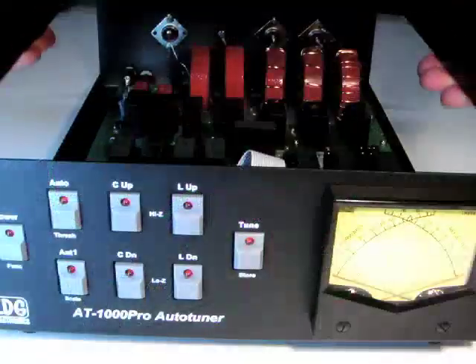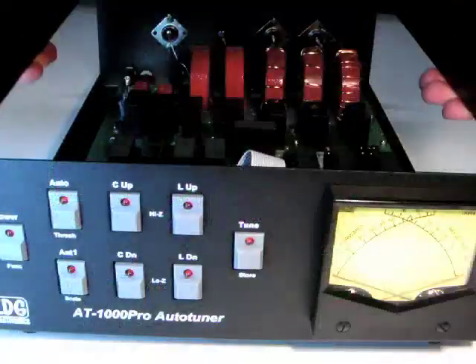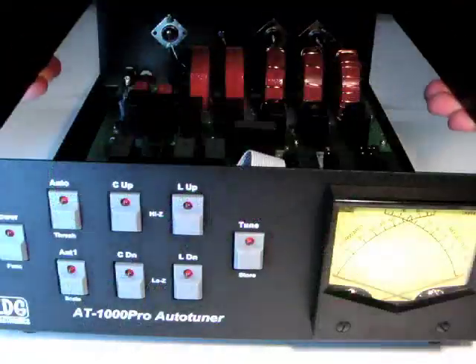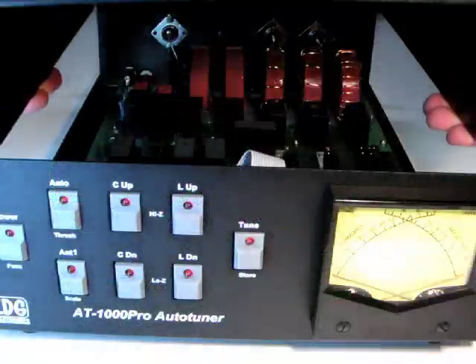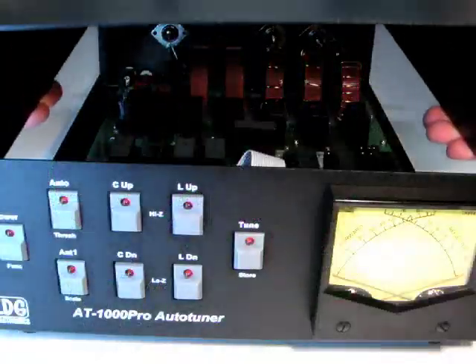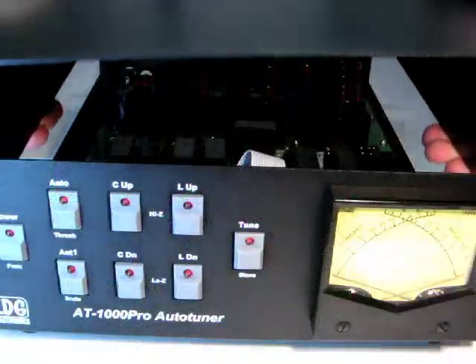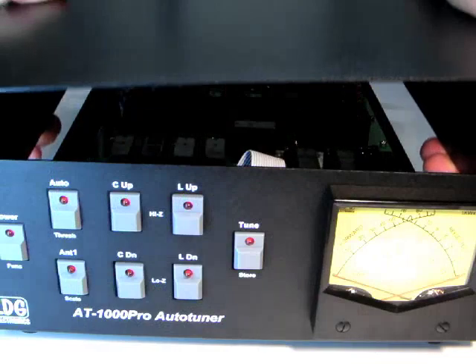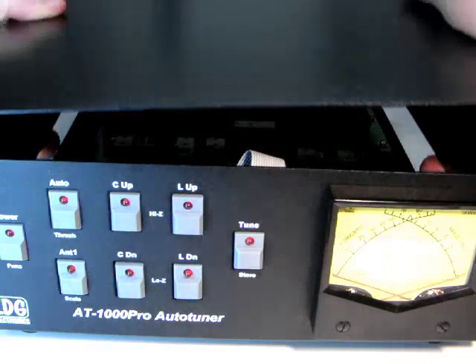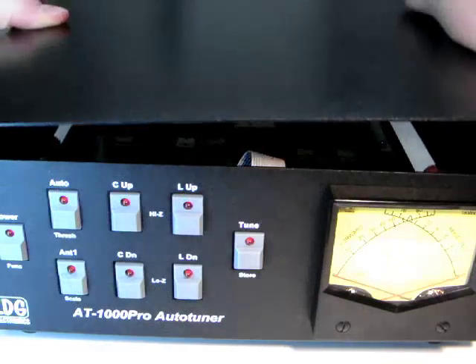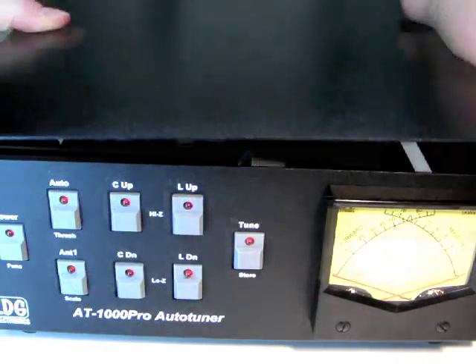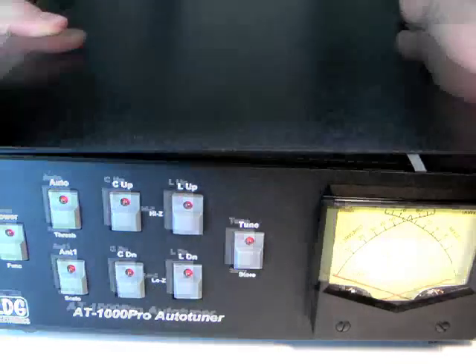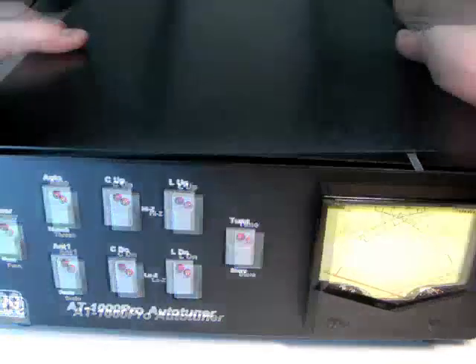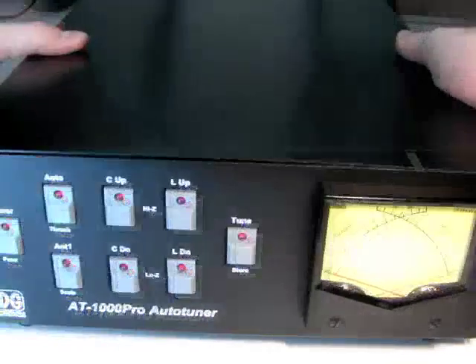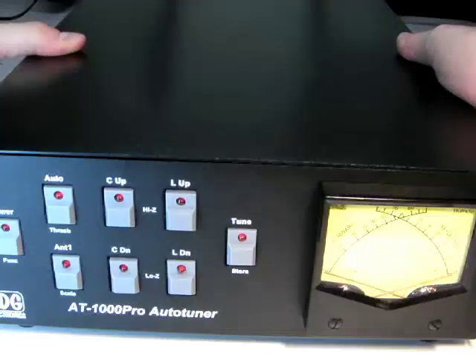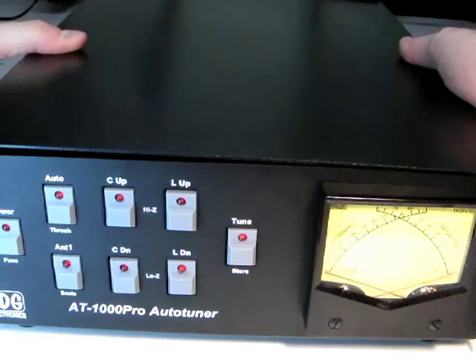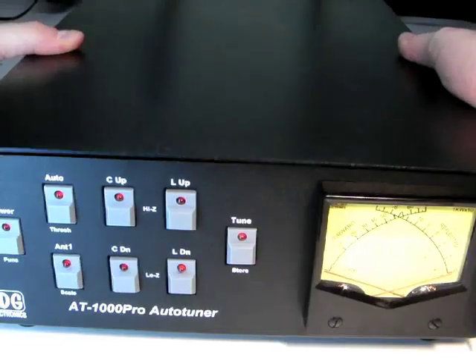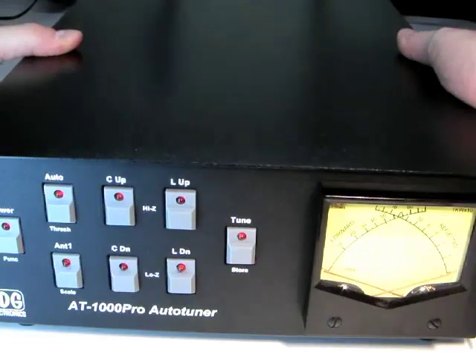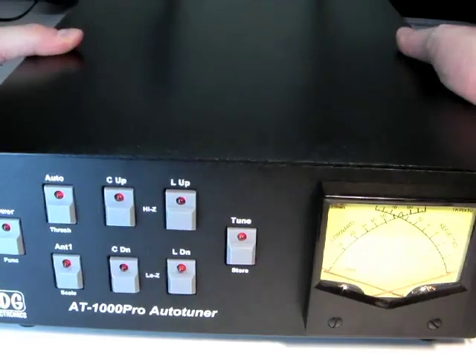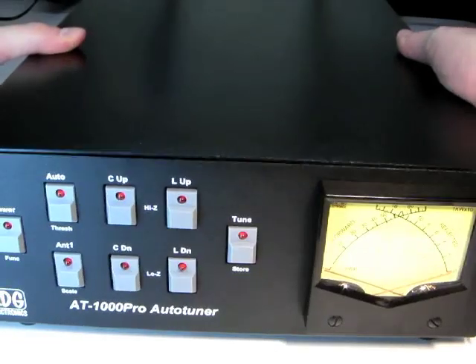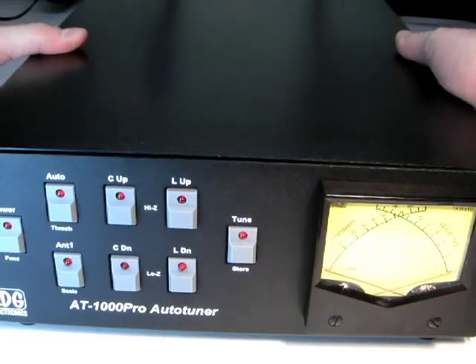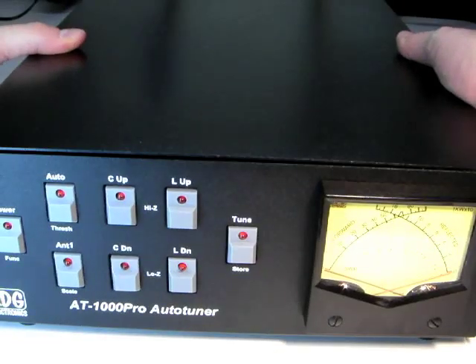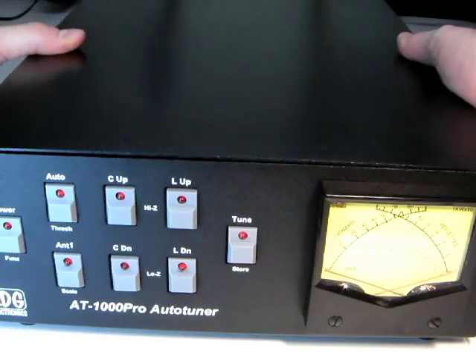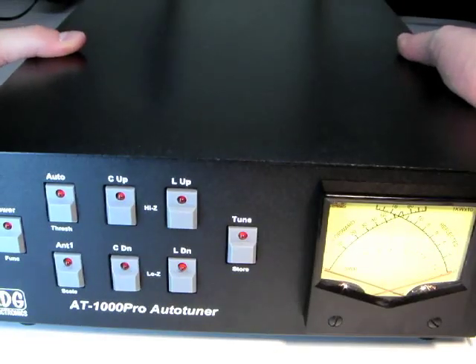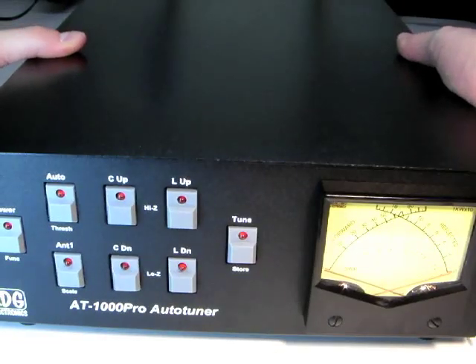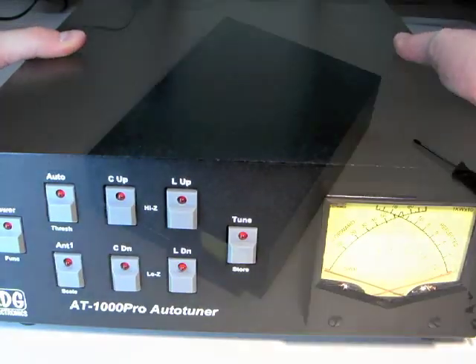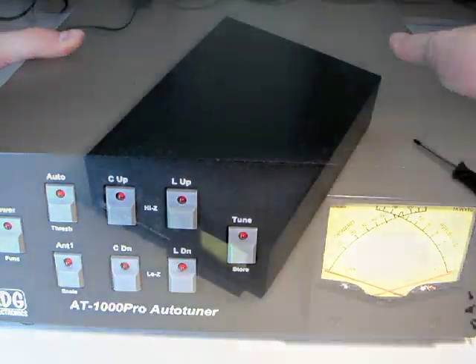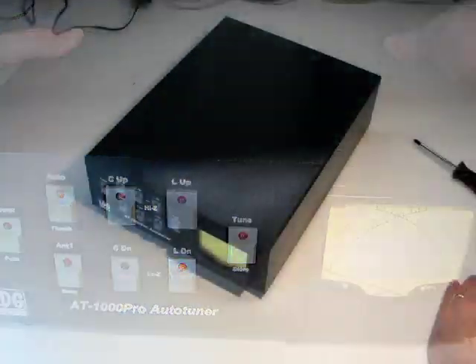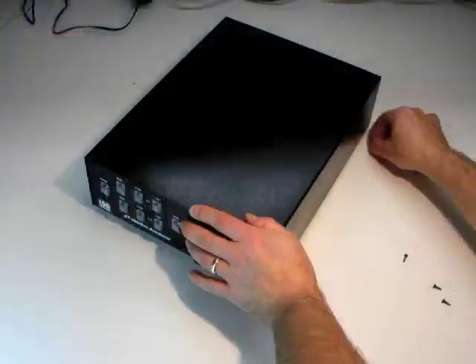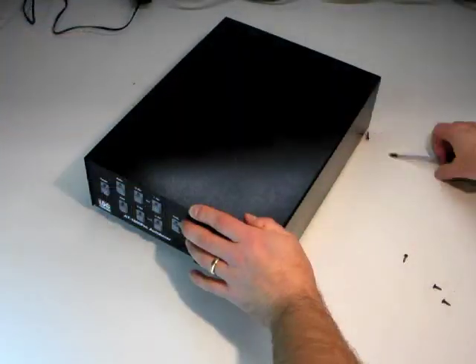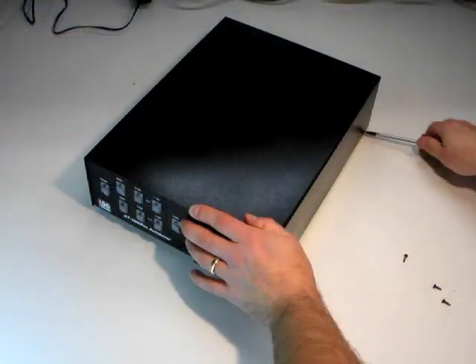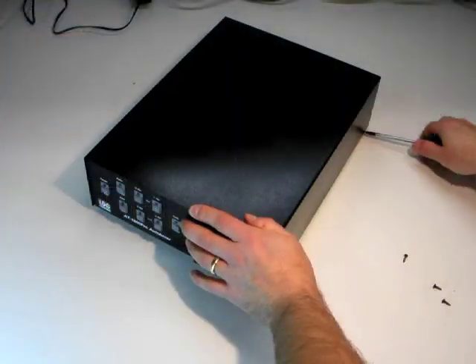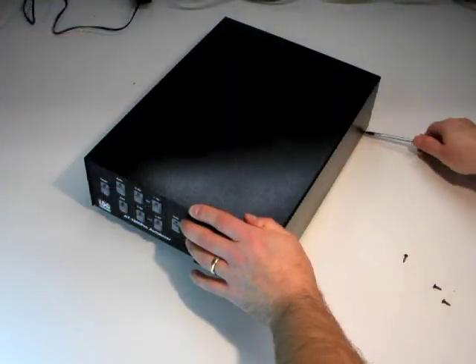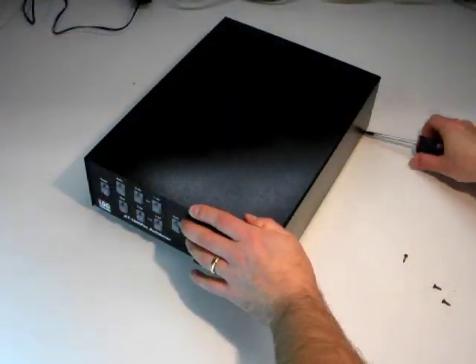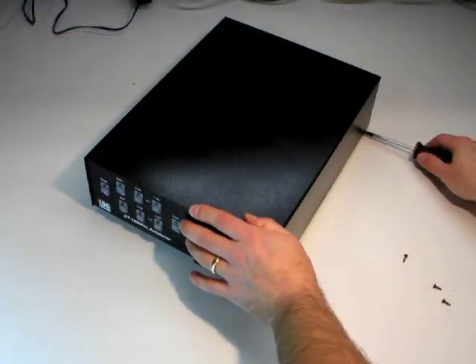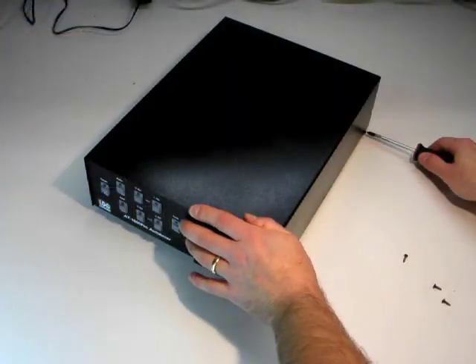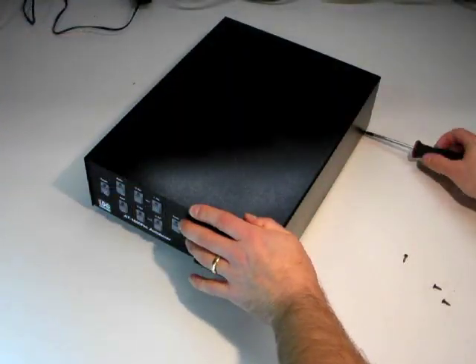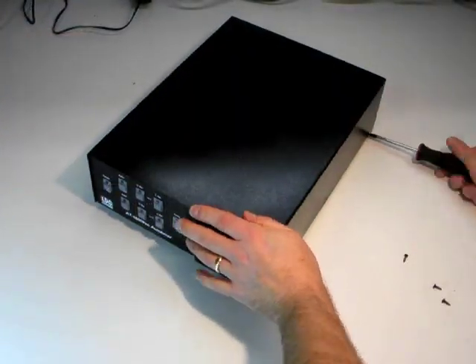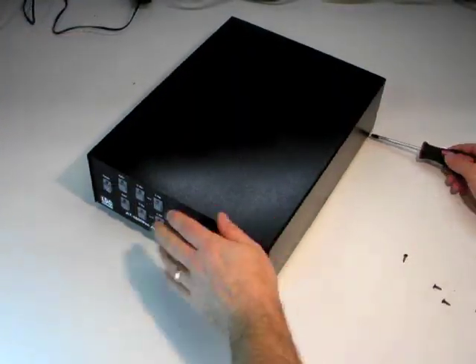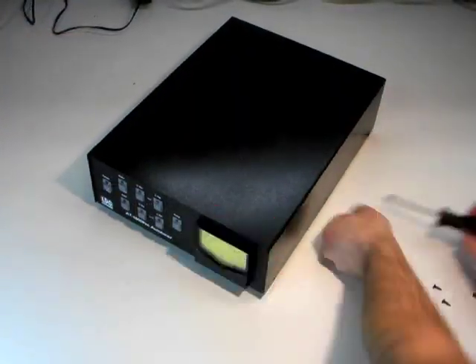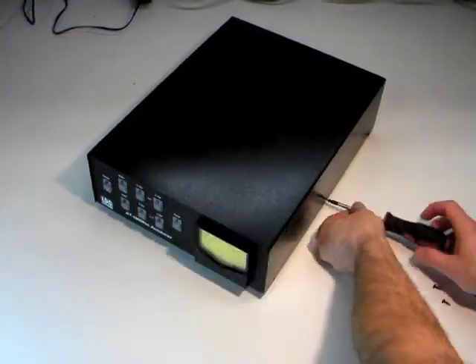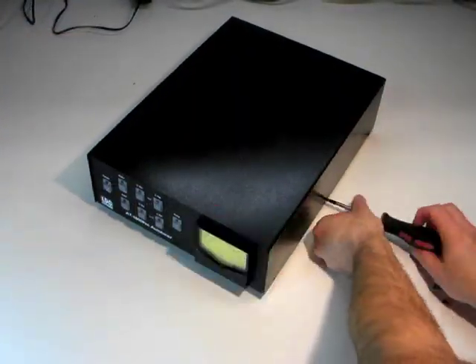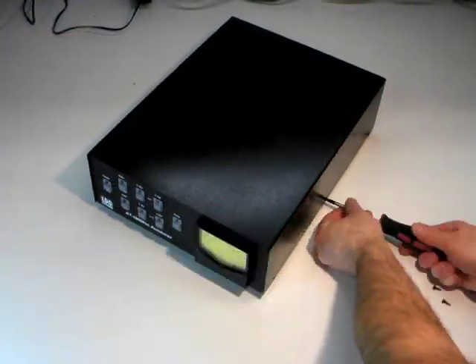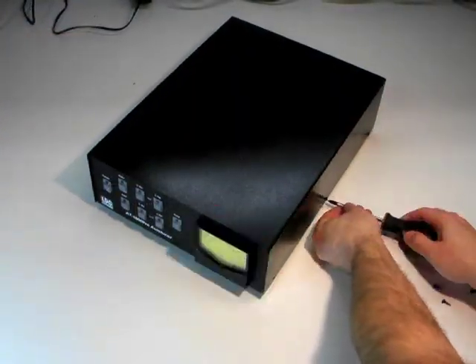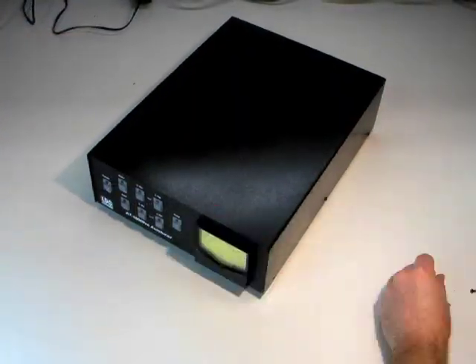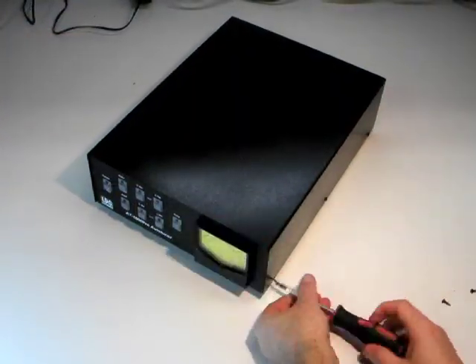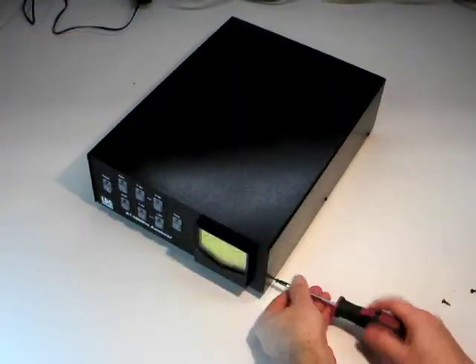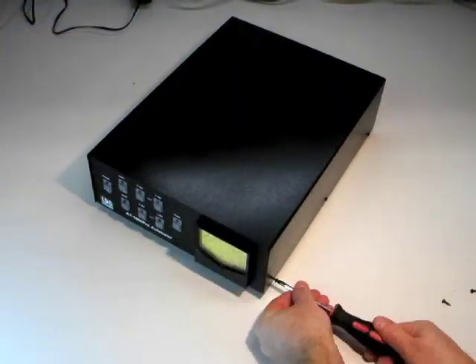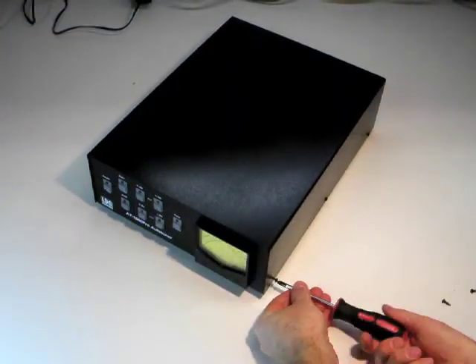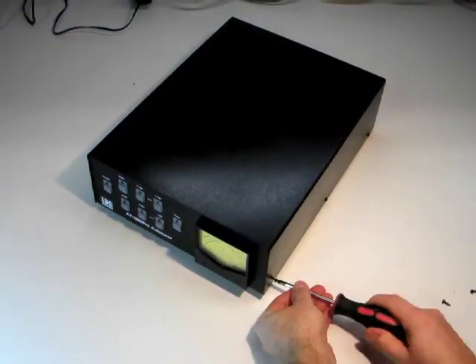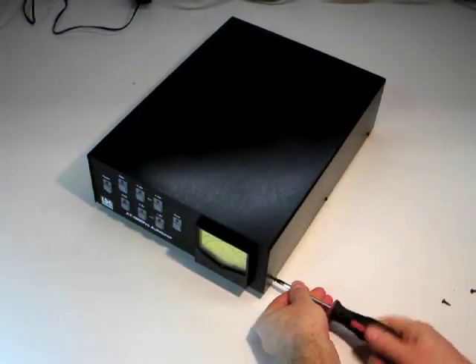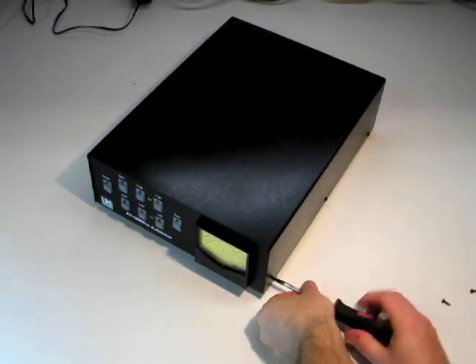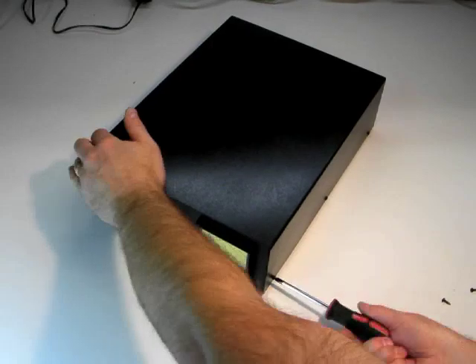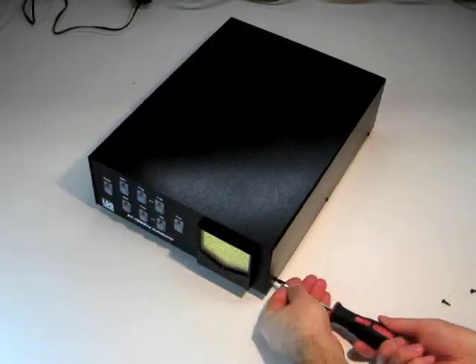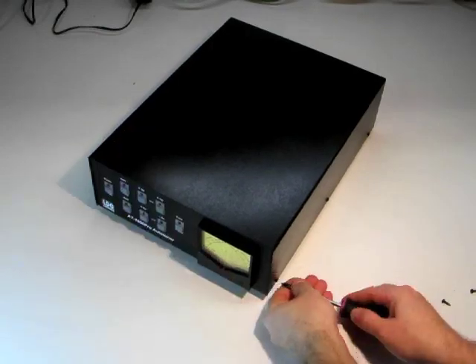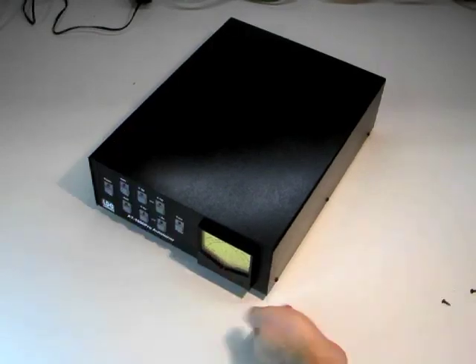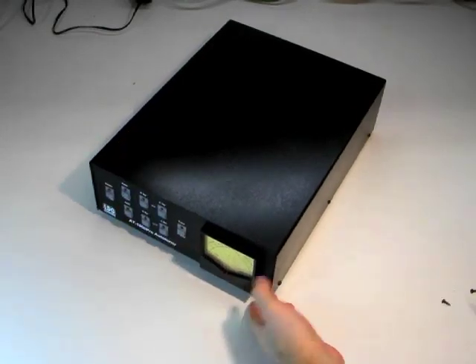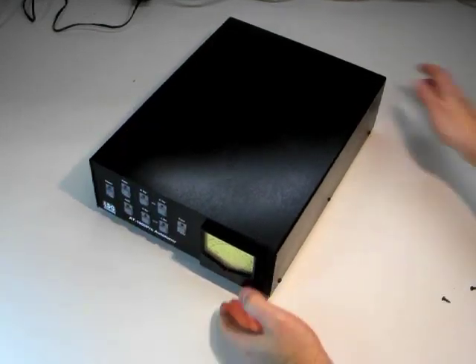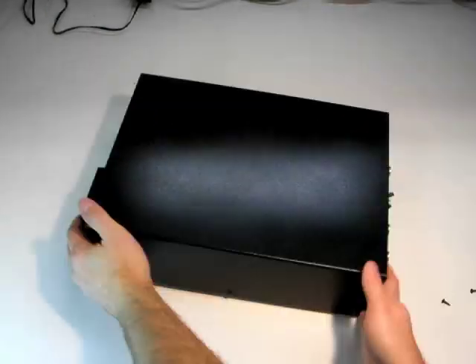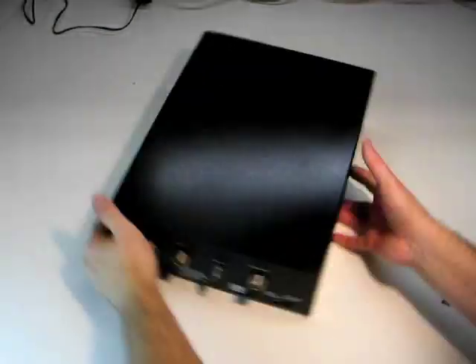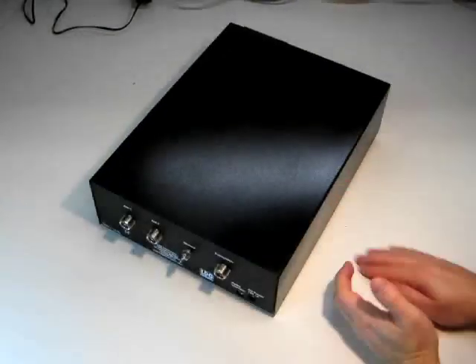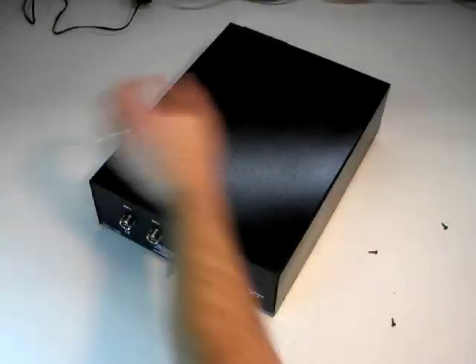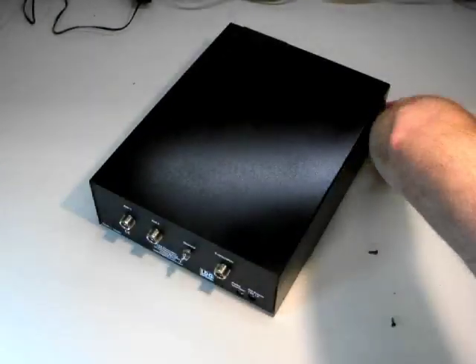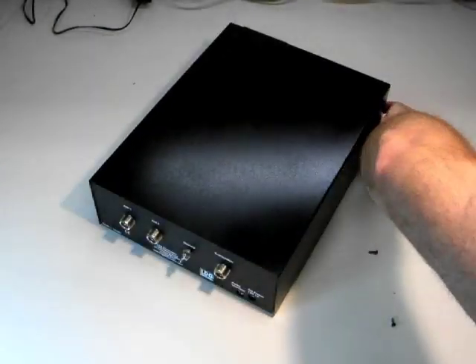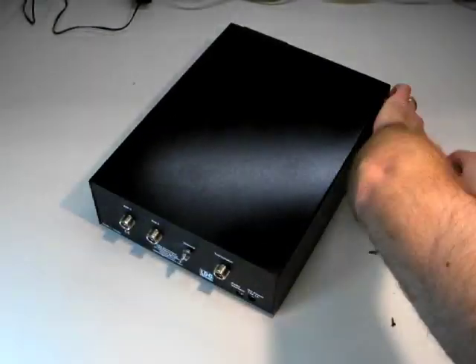Replace the lid, and then reinstall the six screws that hold it on using the medium Phillips screwdriver.